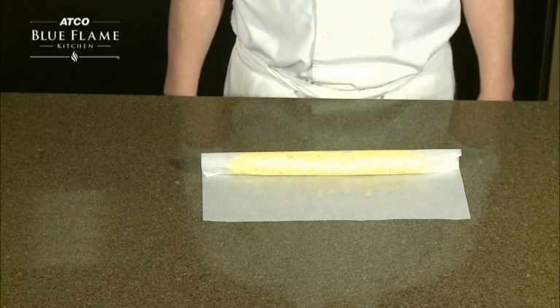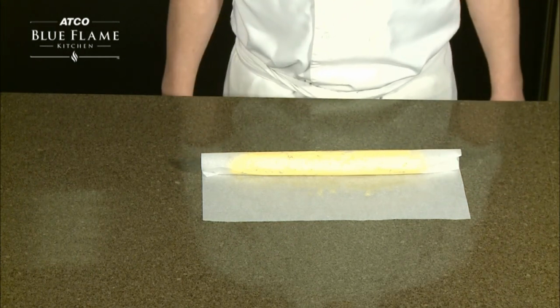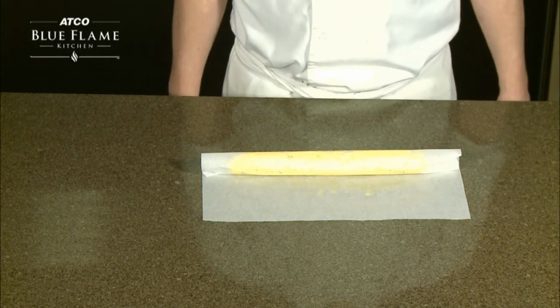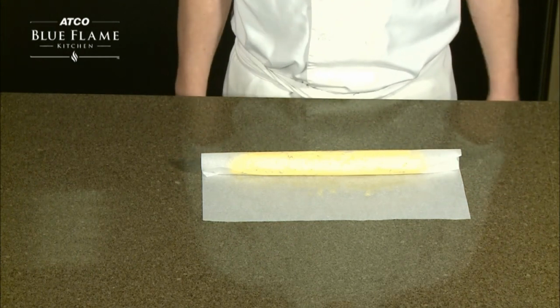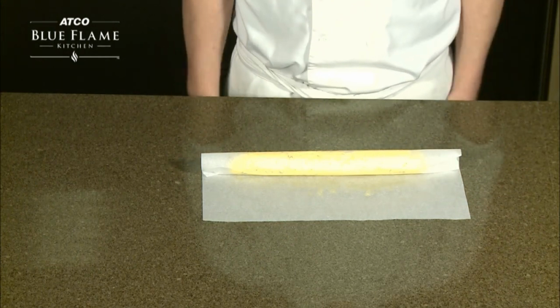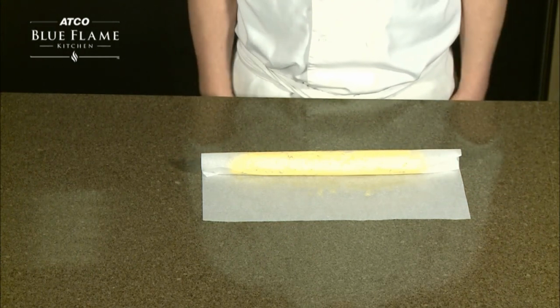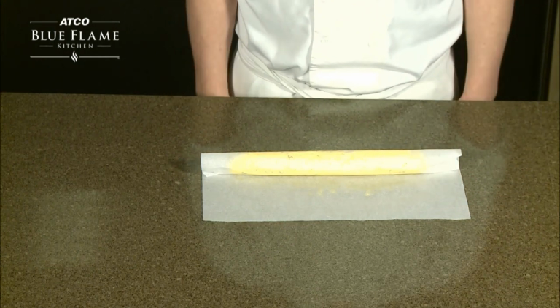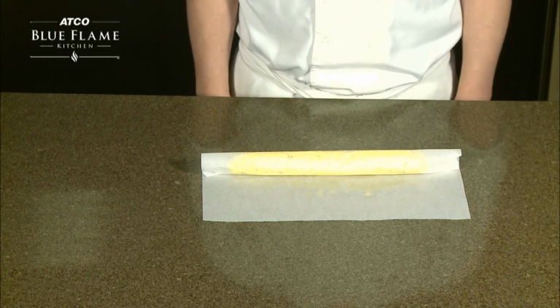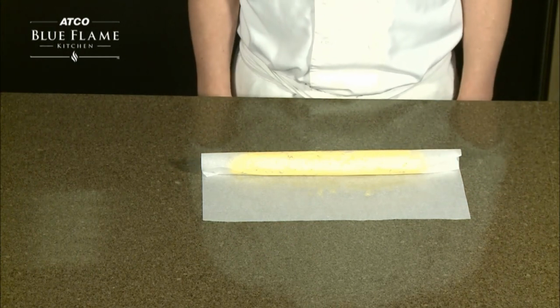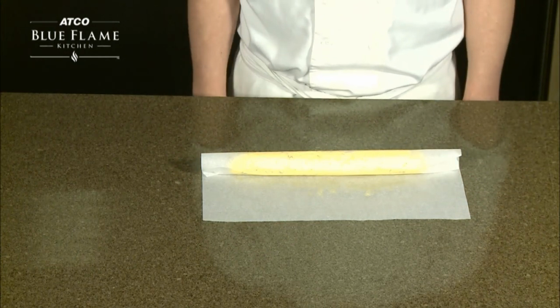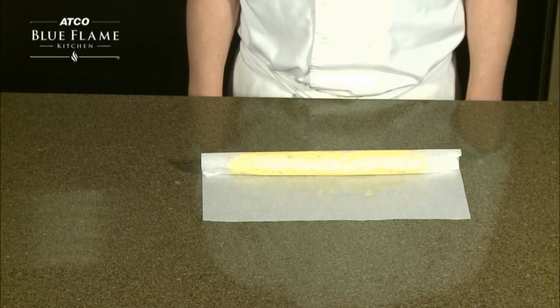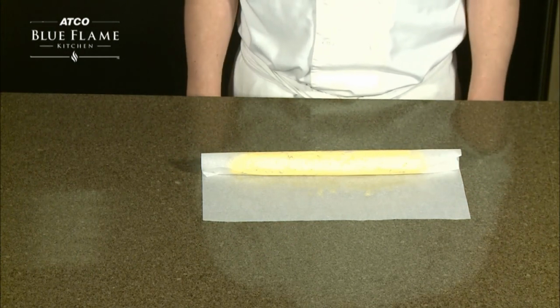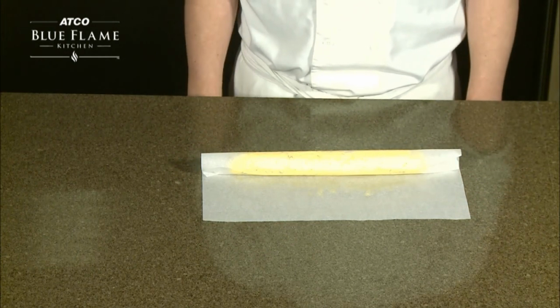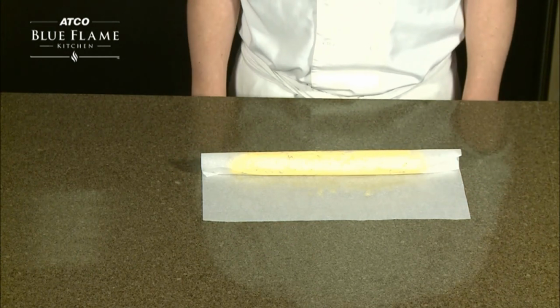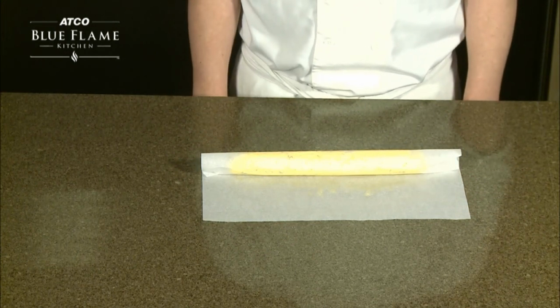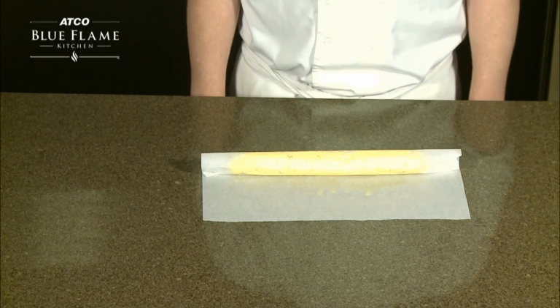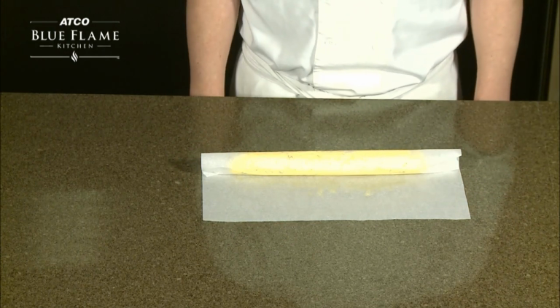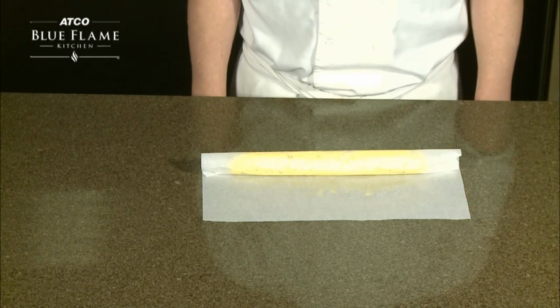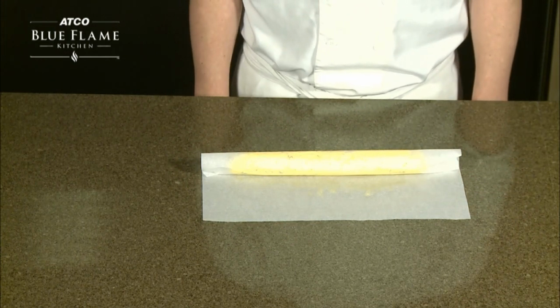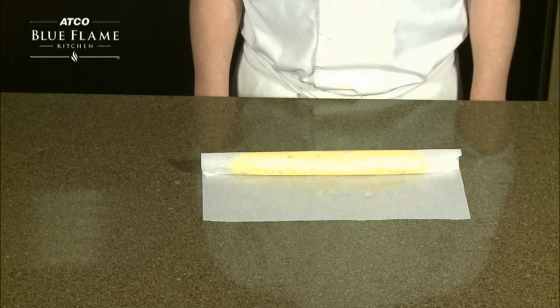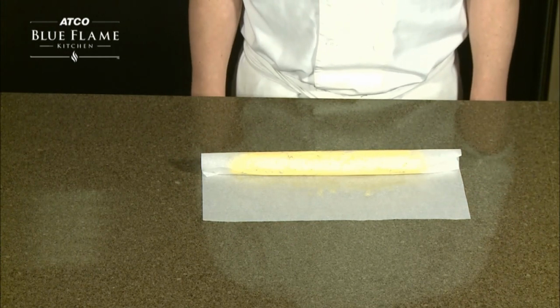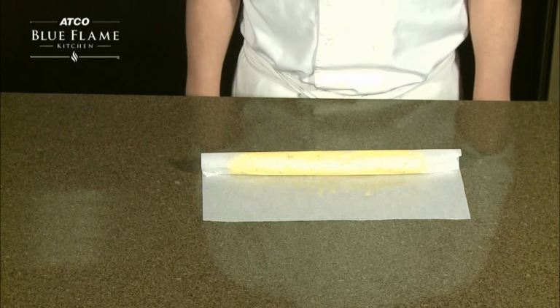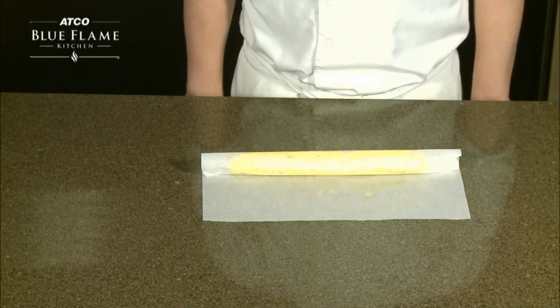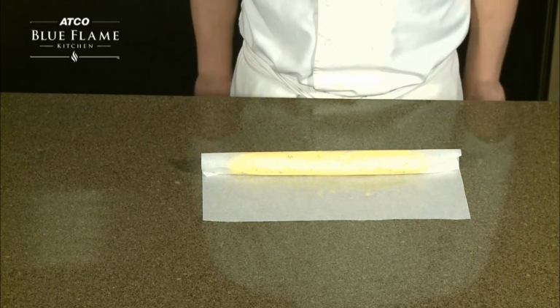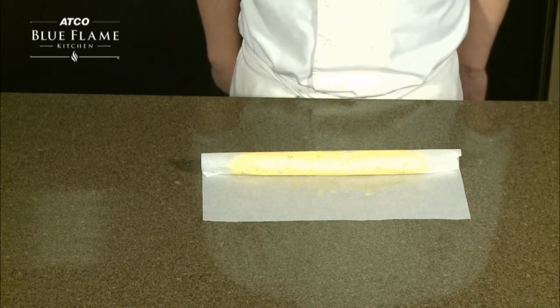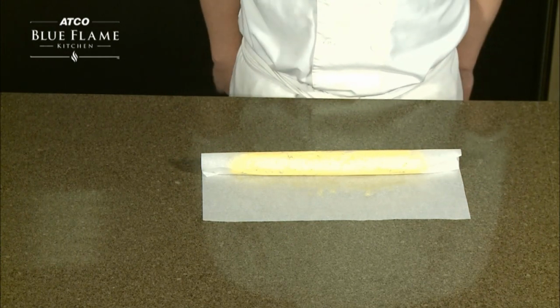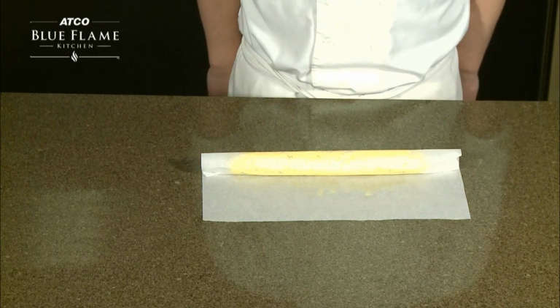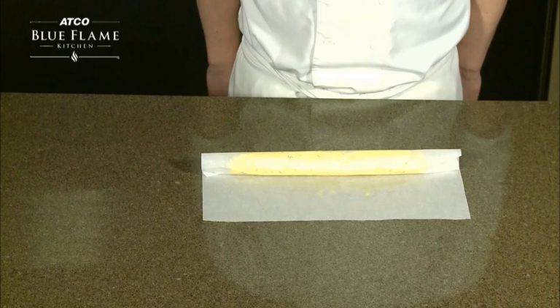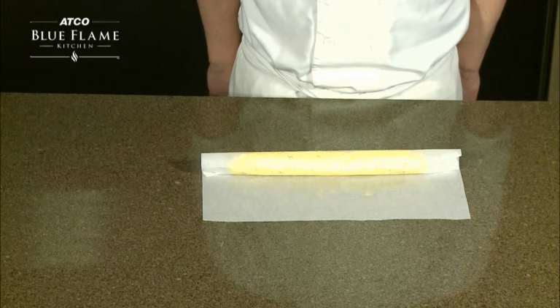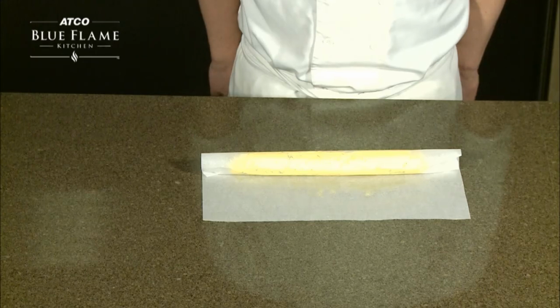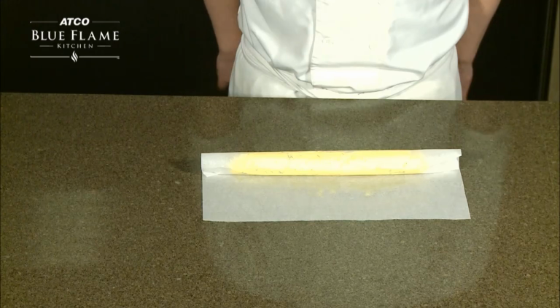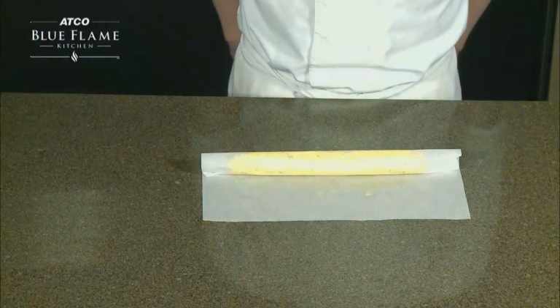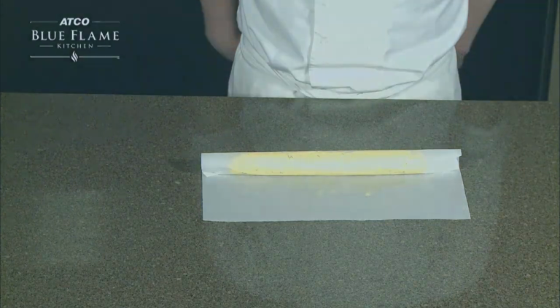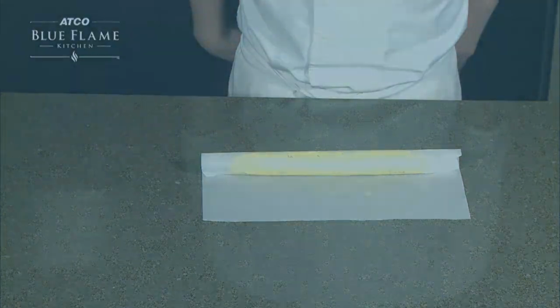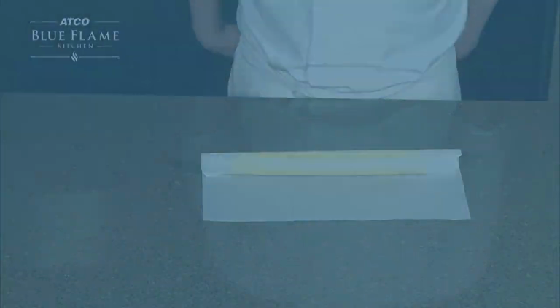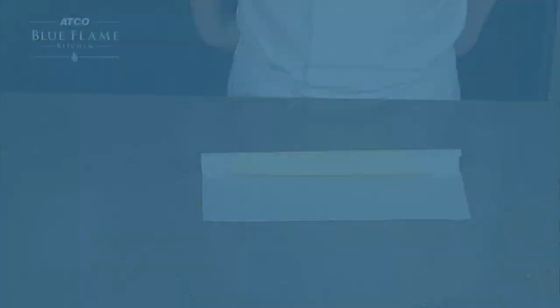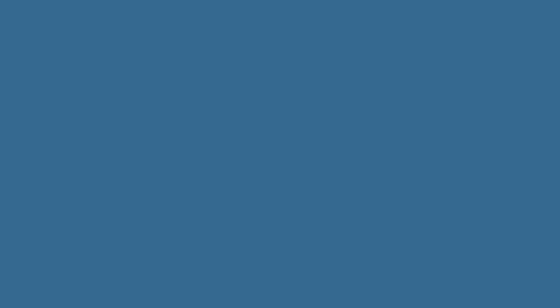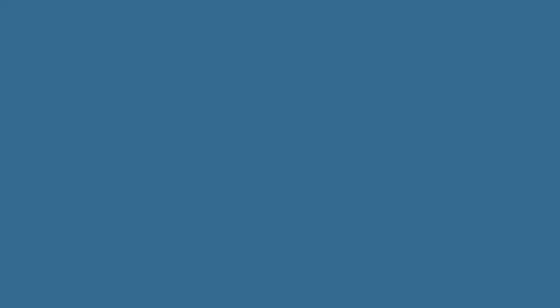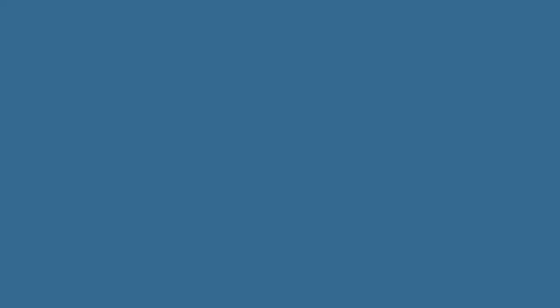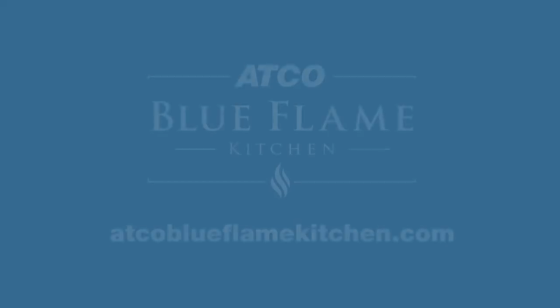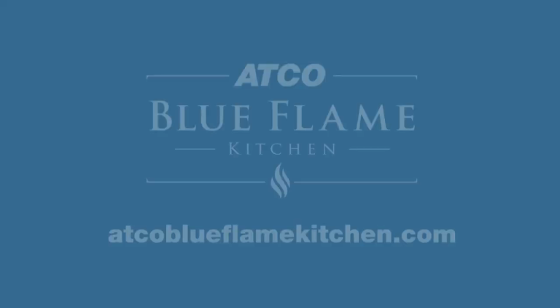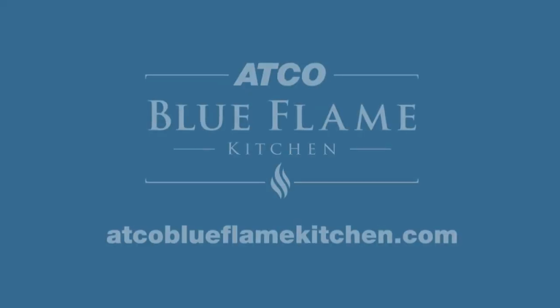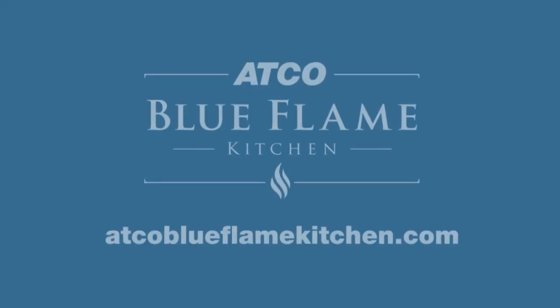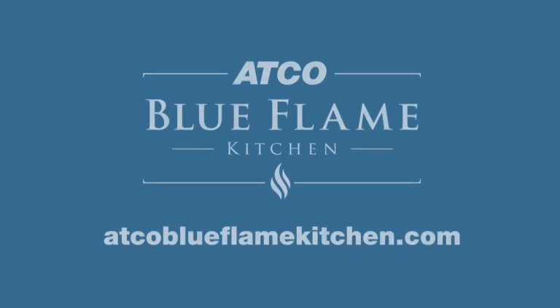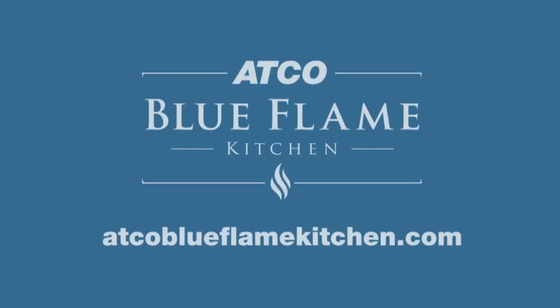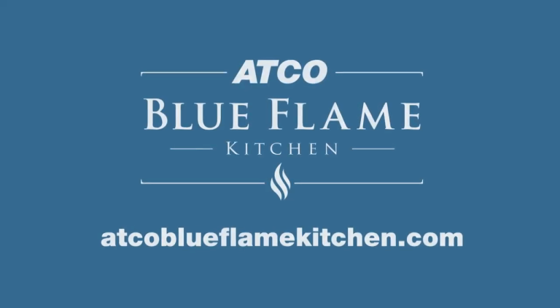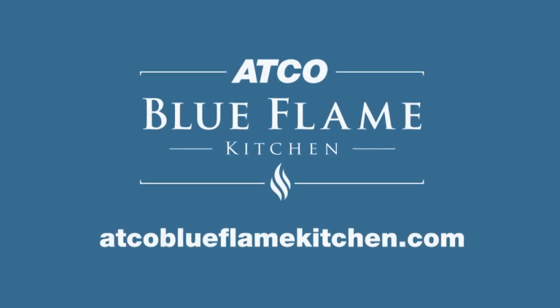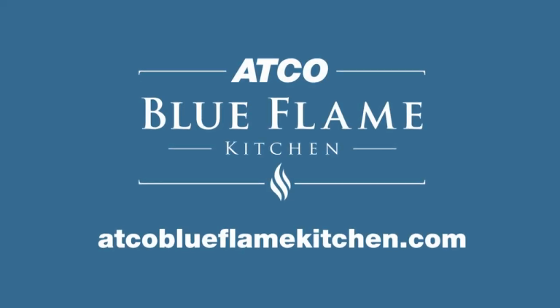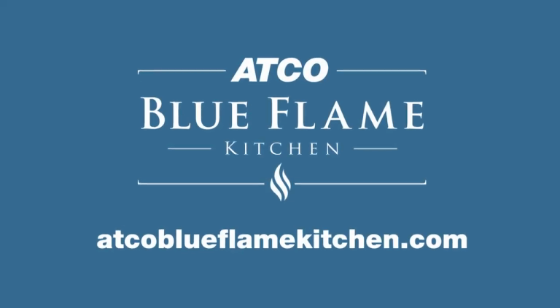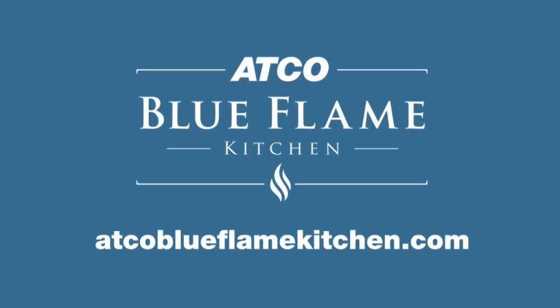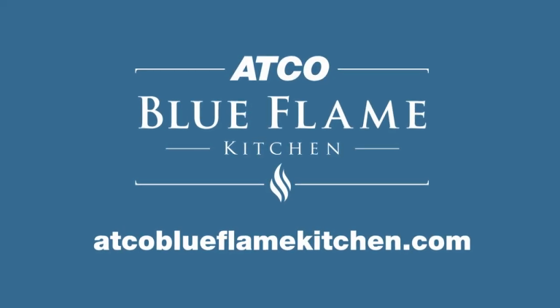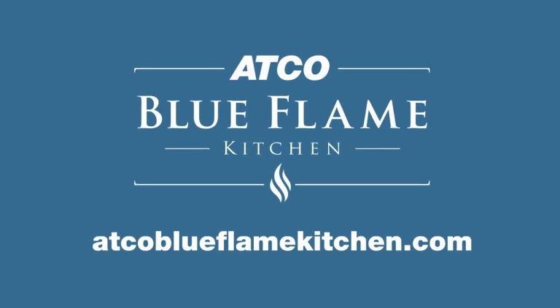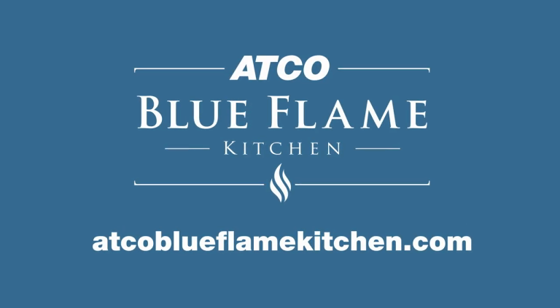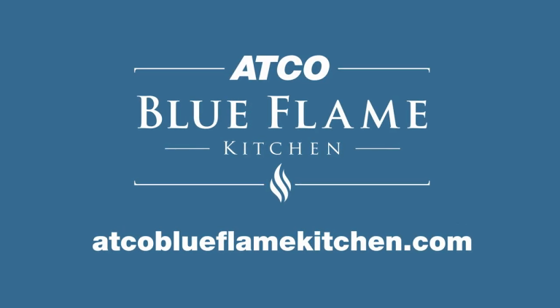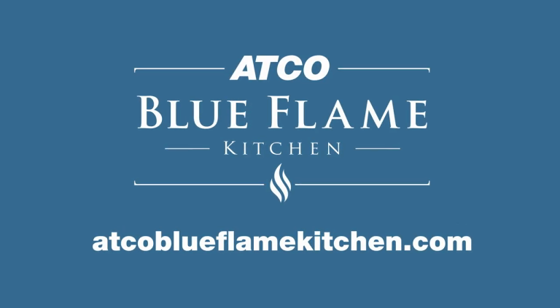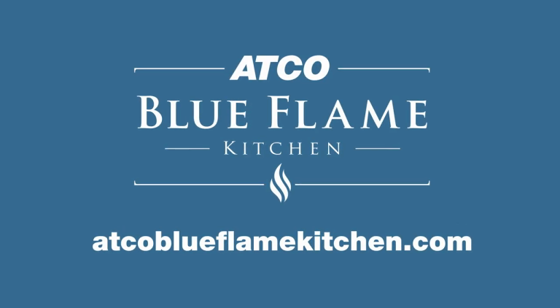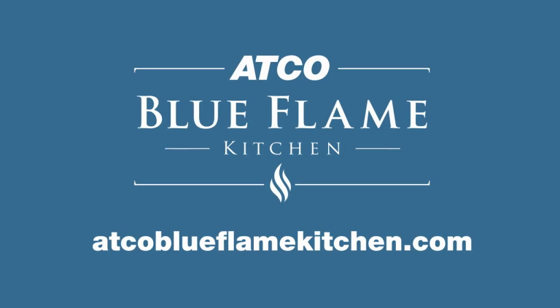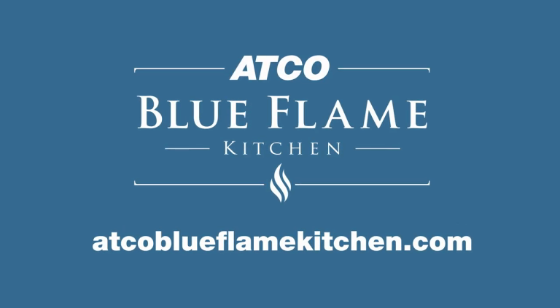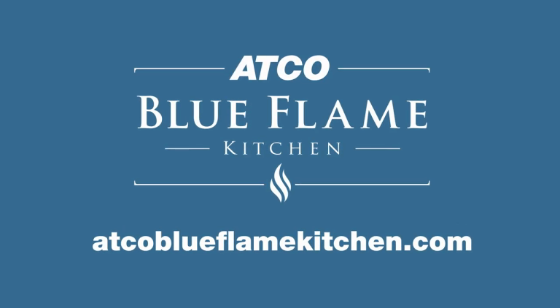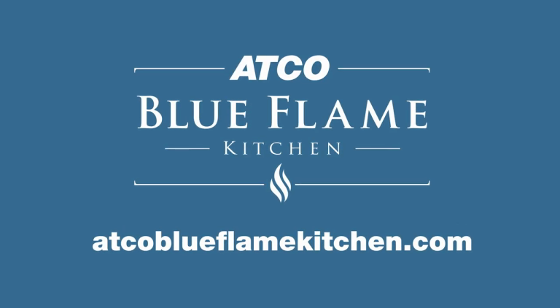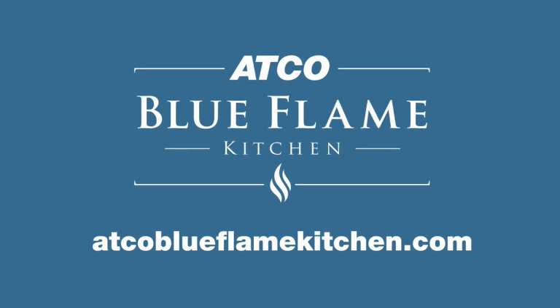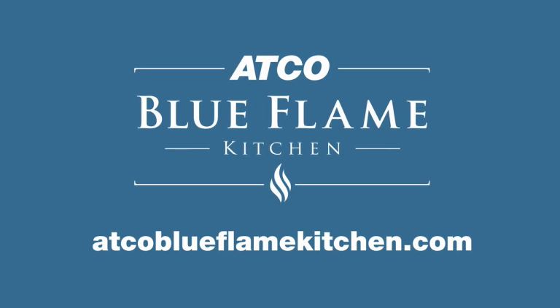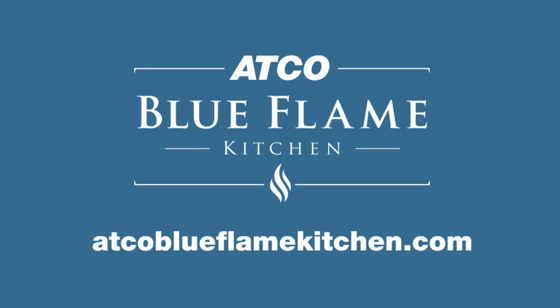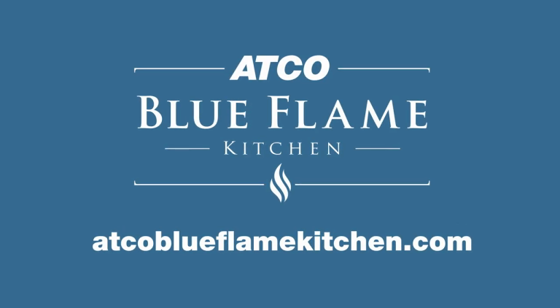This method is also great for cookie dough. Visit AtCoBlueClaimKitchen.com for more tips.